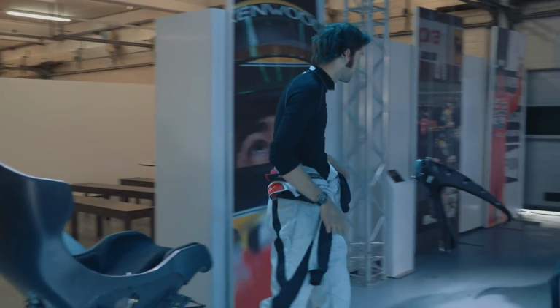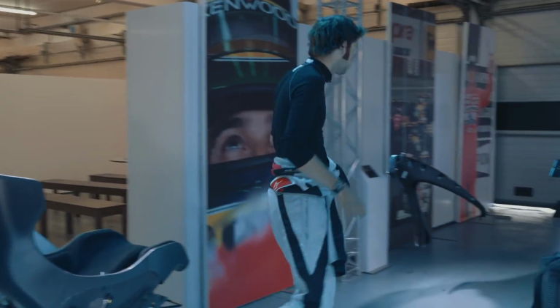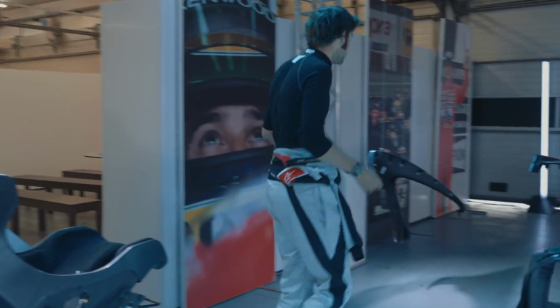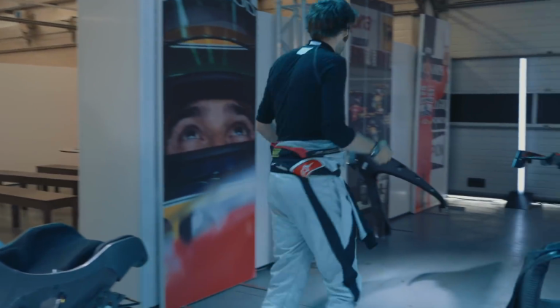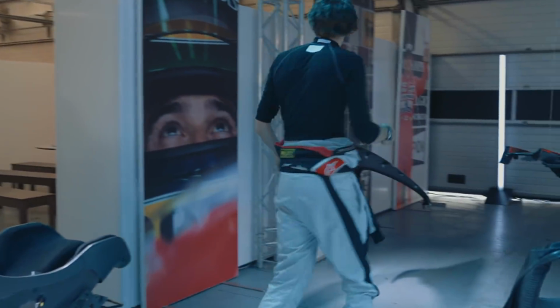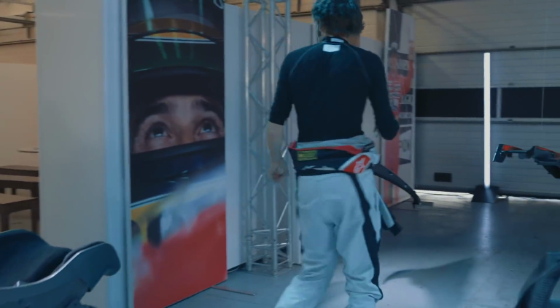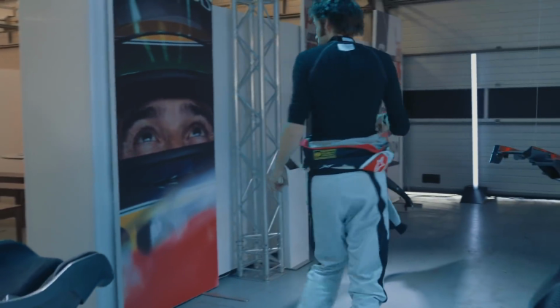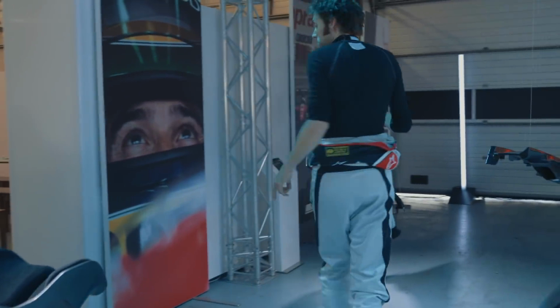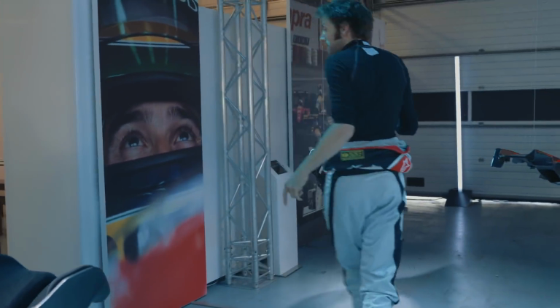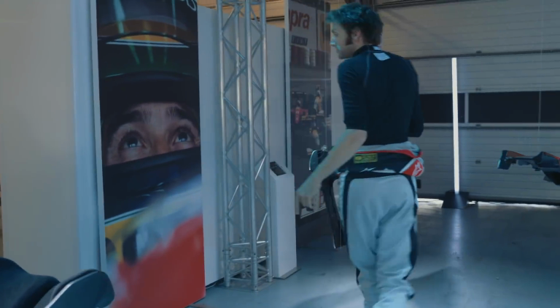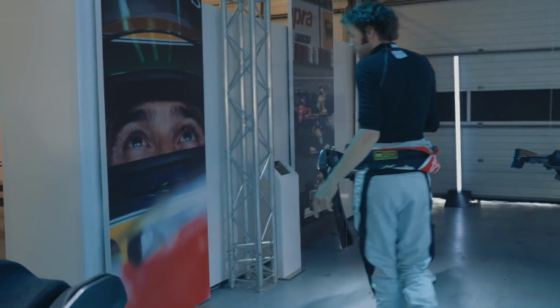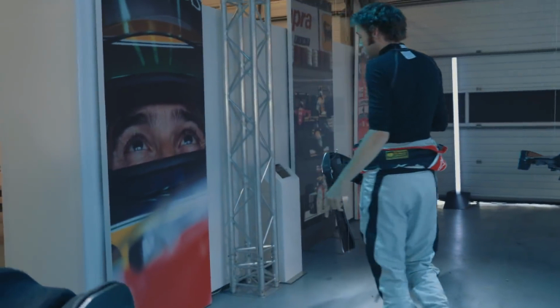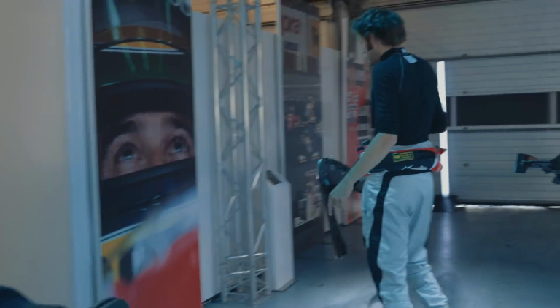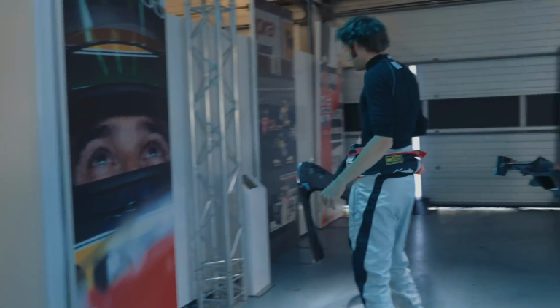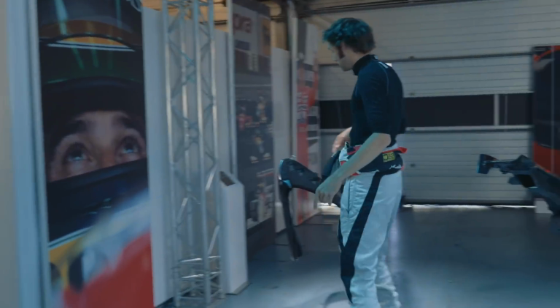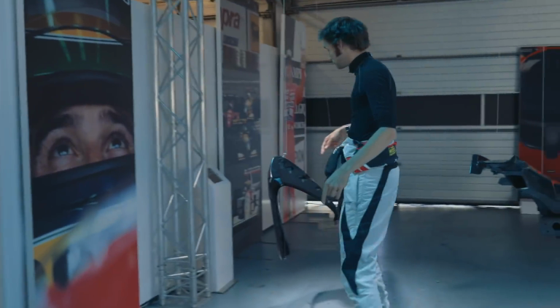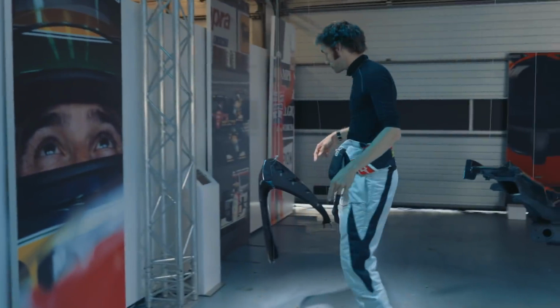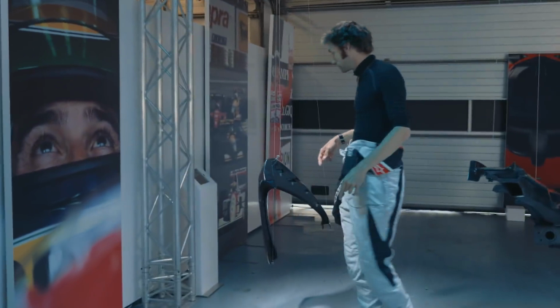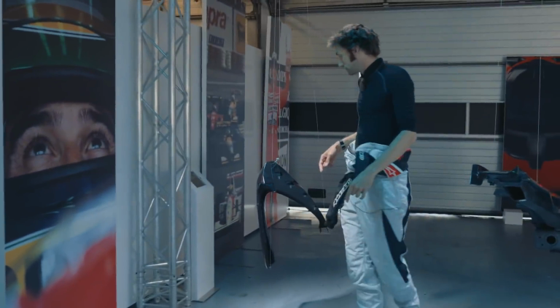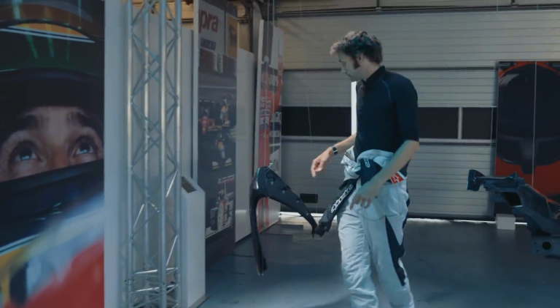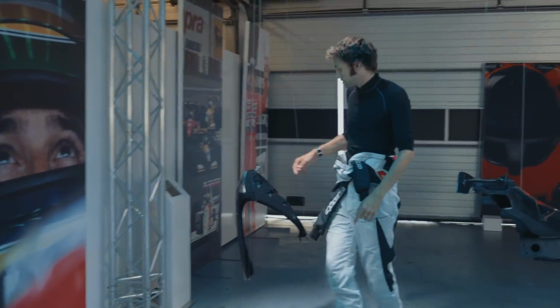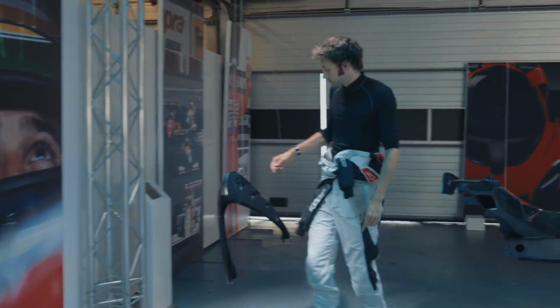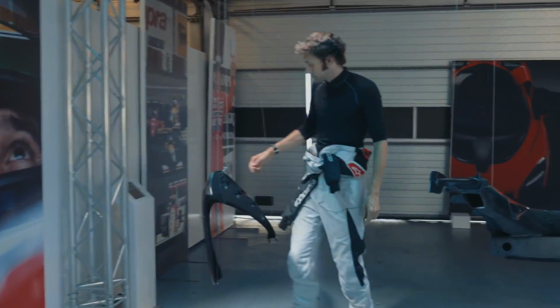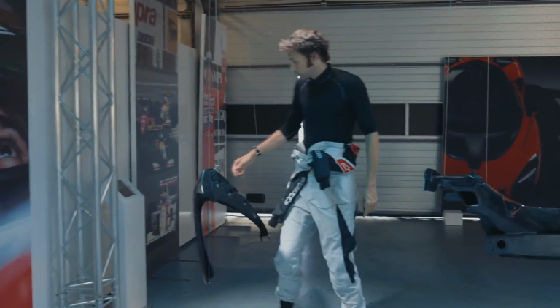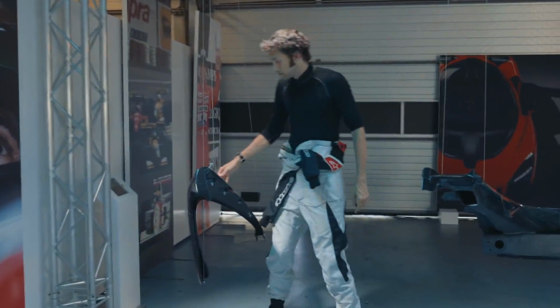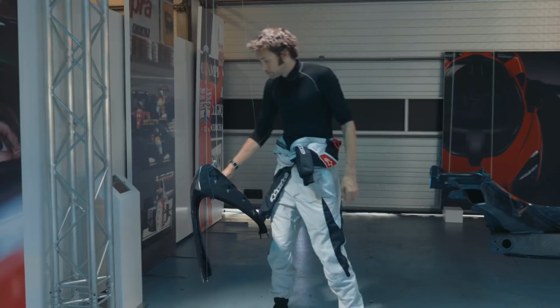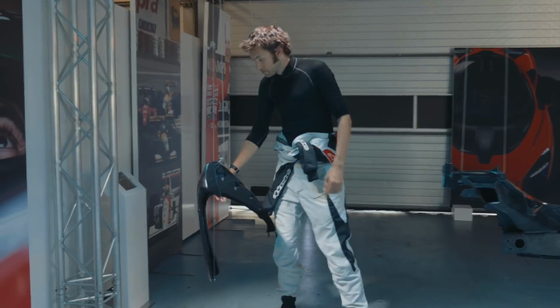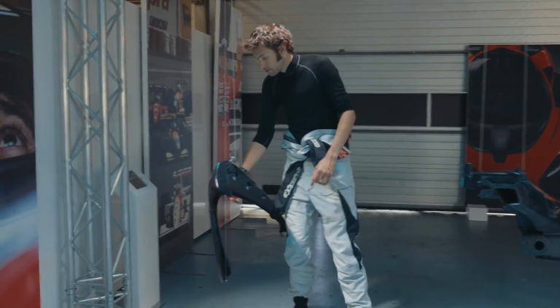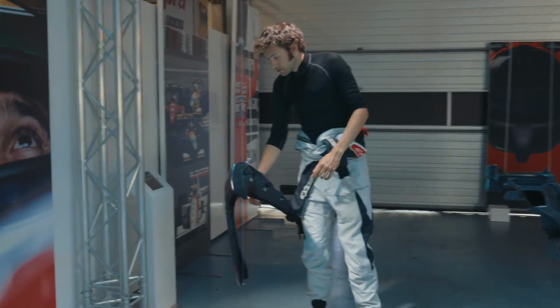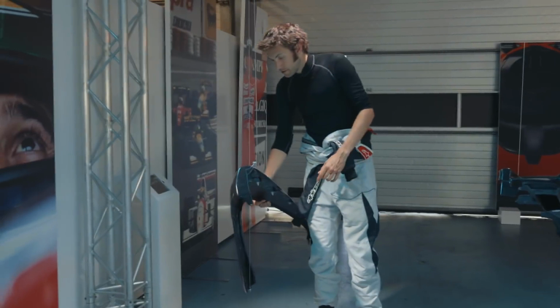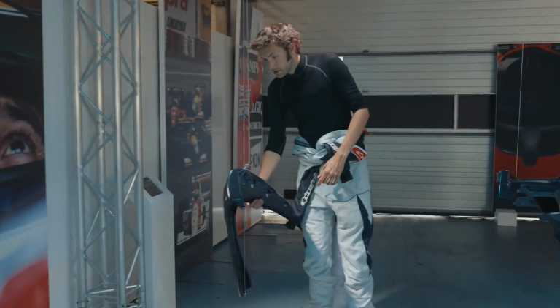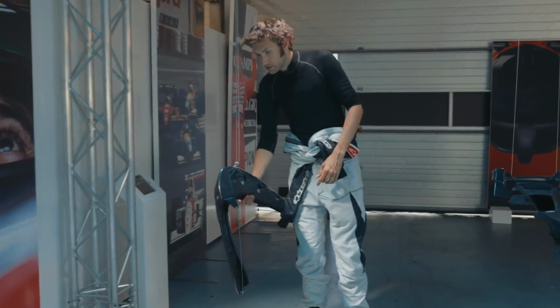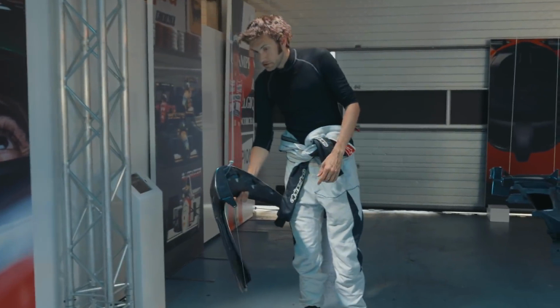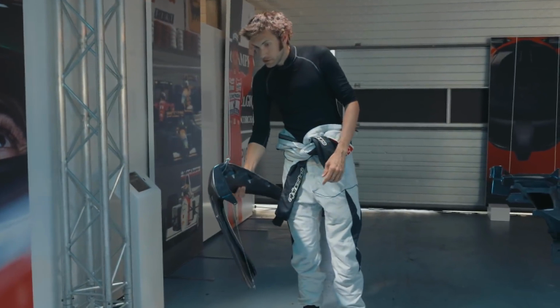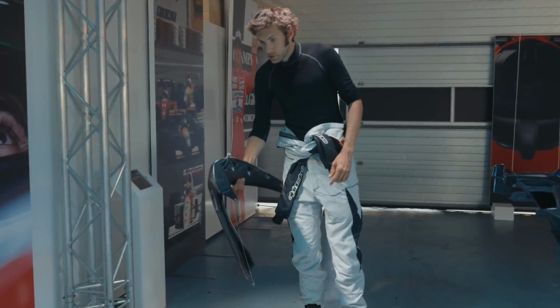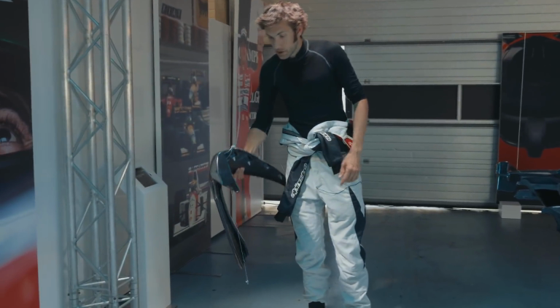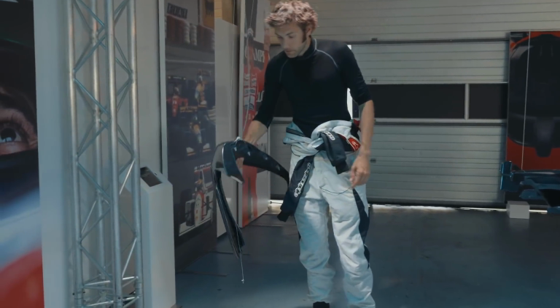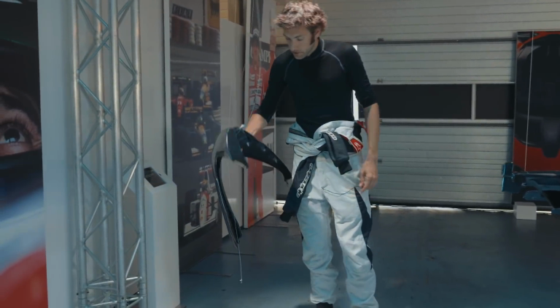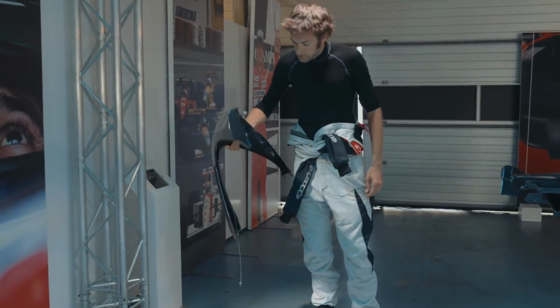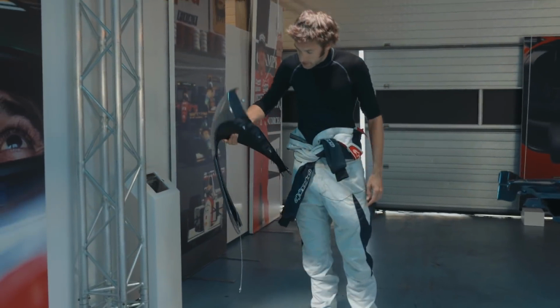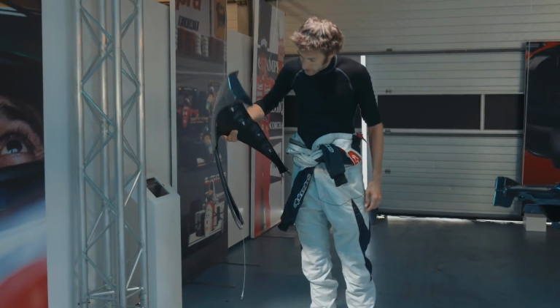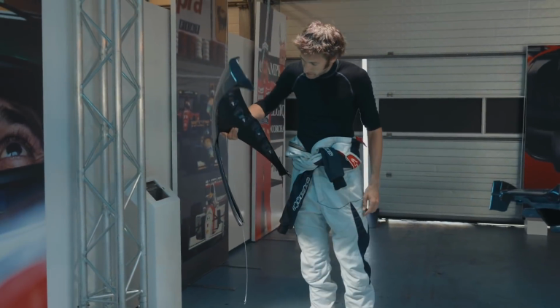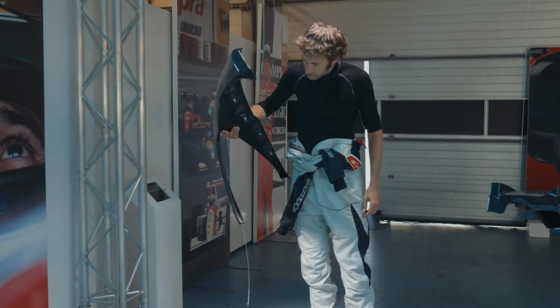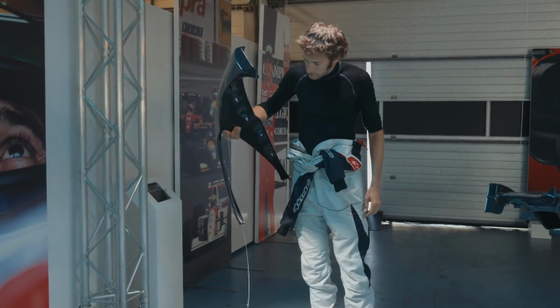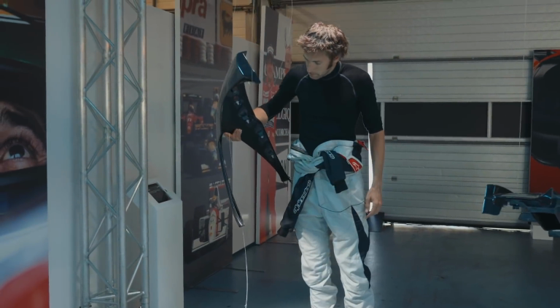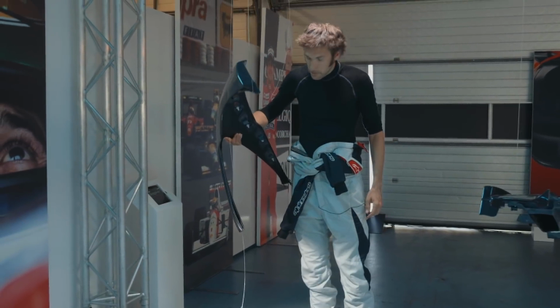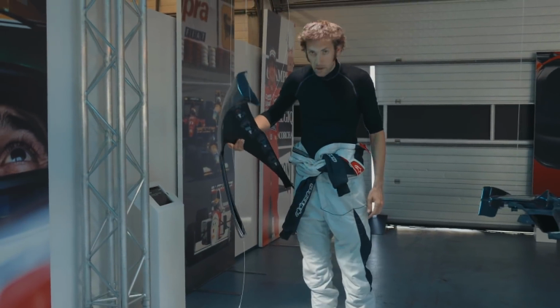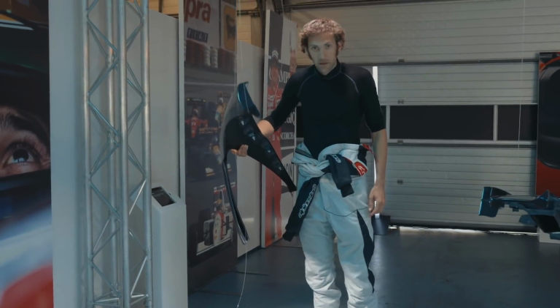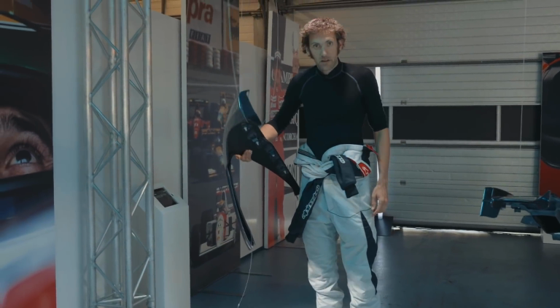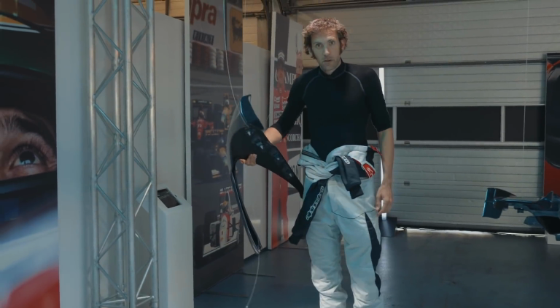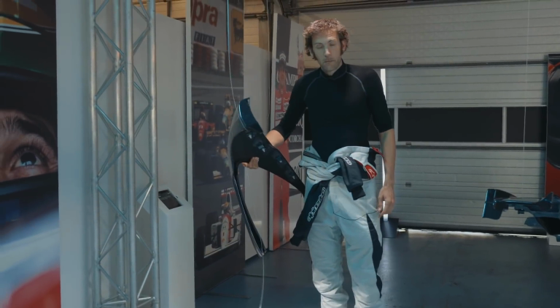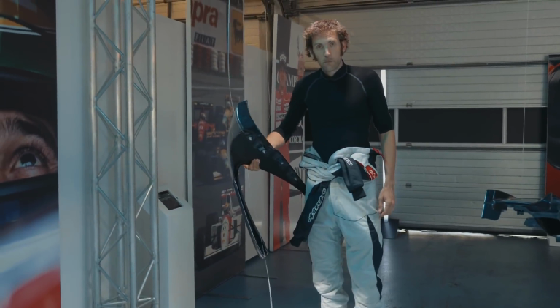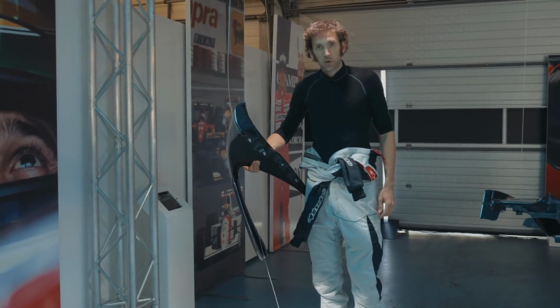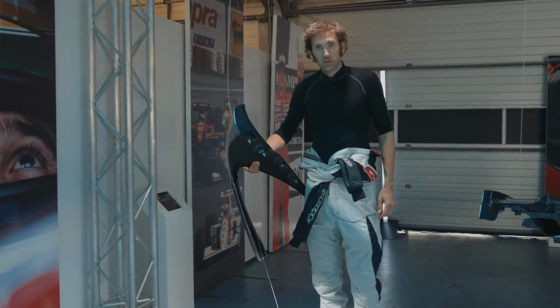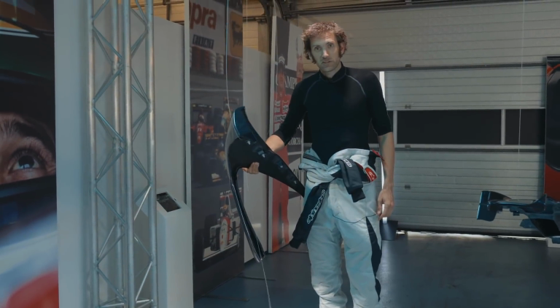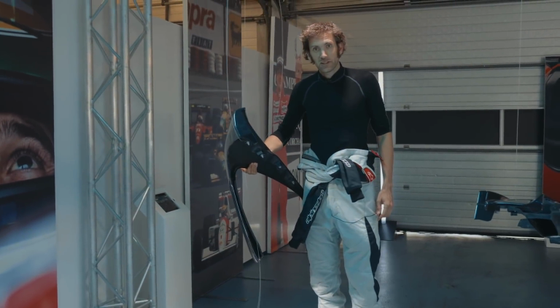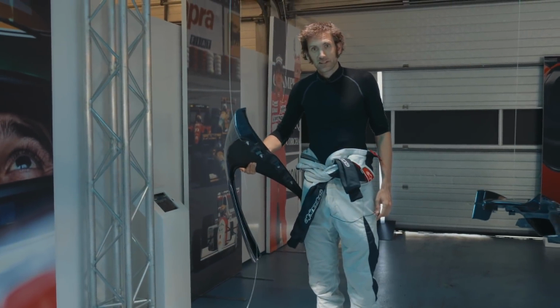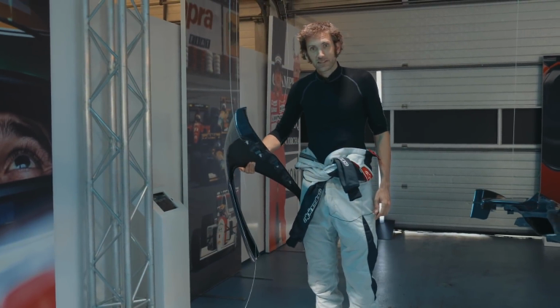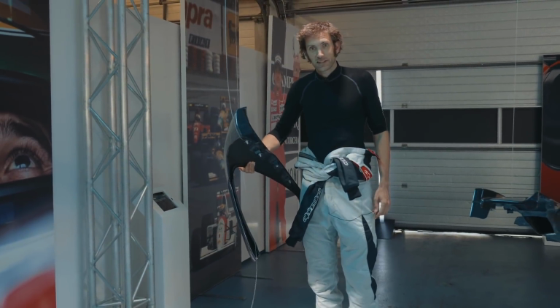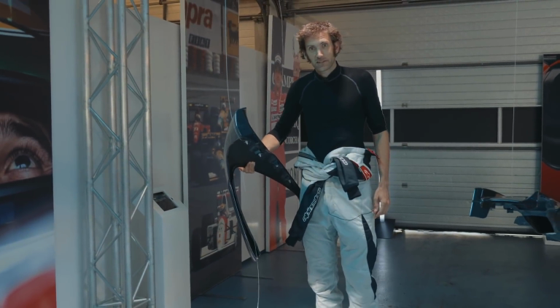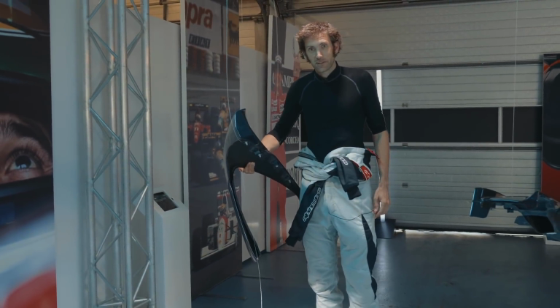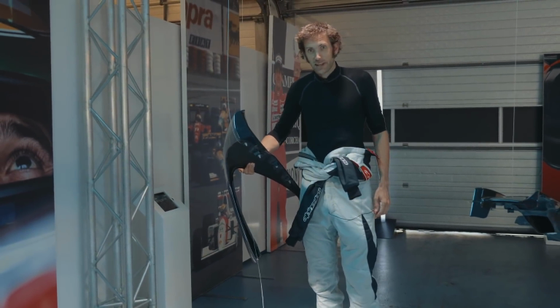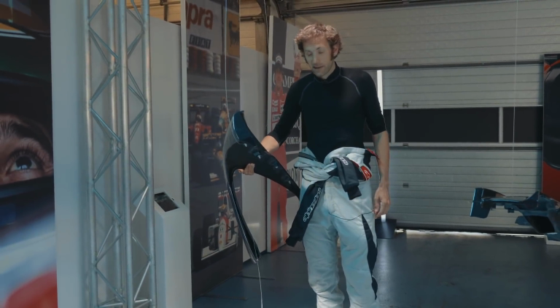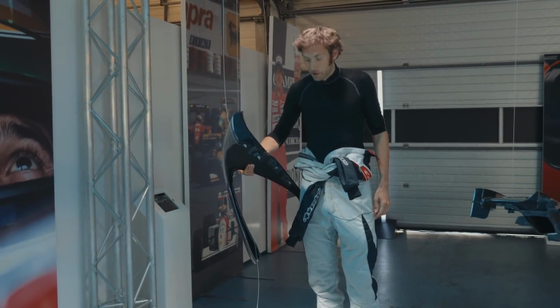This is the lightest piece on show — the front fender, made using Newcom fiber techniques. It weighs just 0.66 of a kilo.